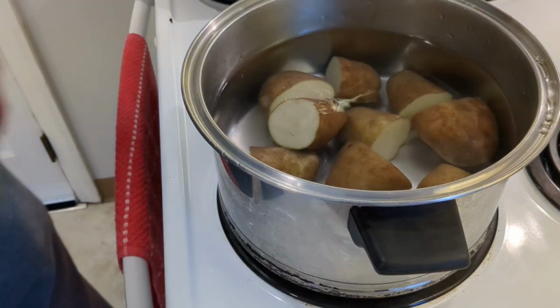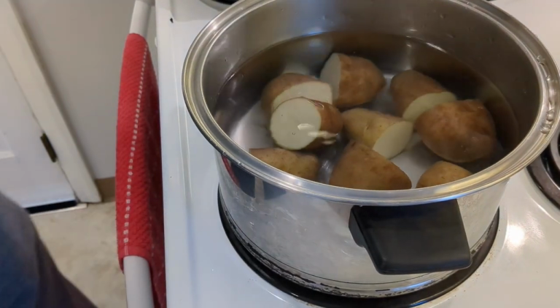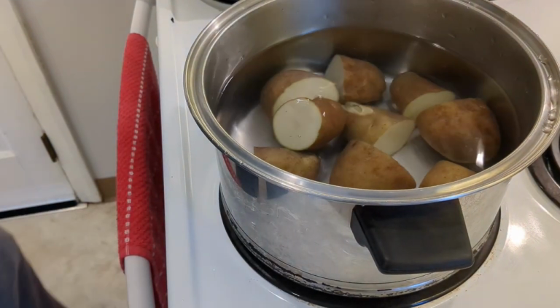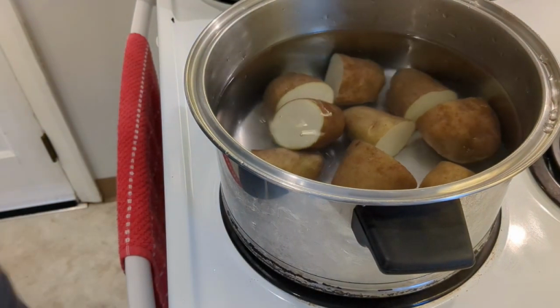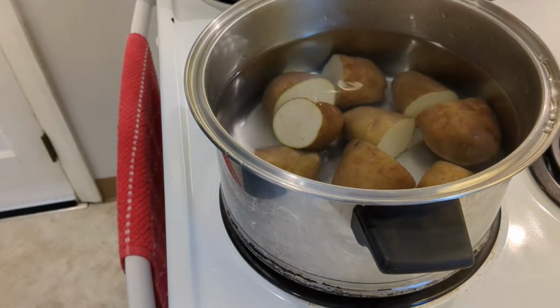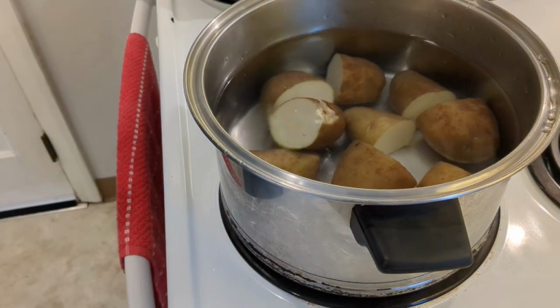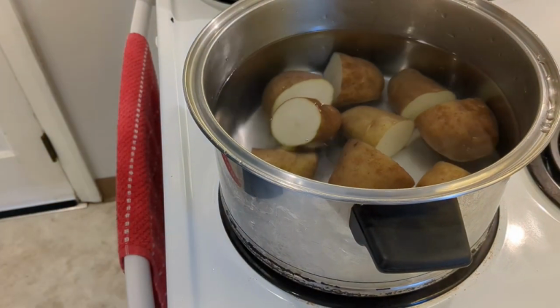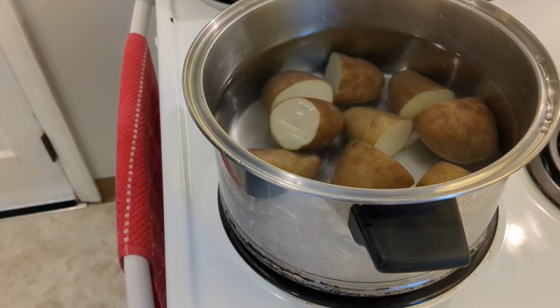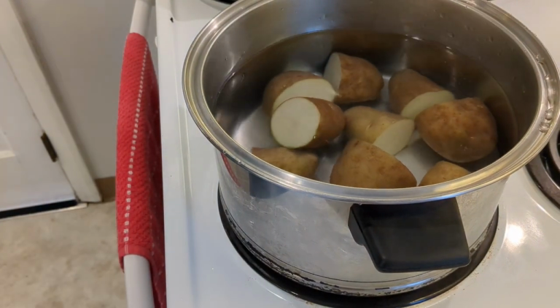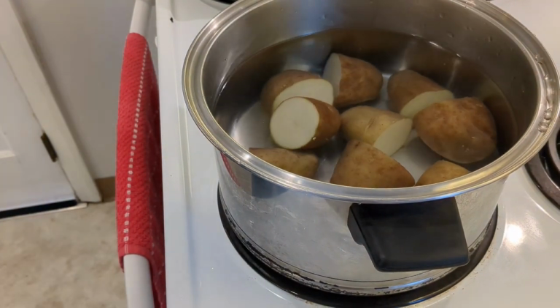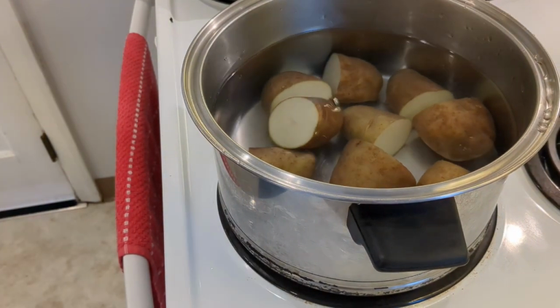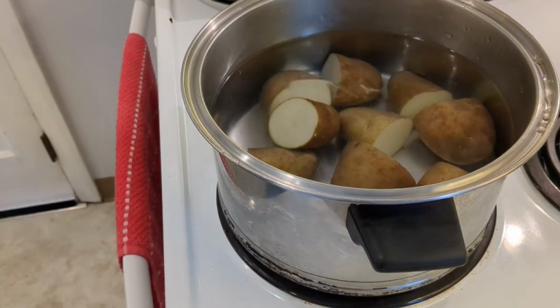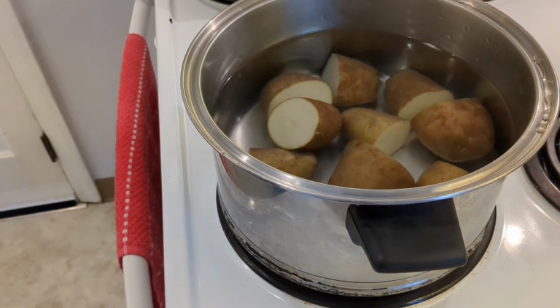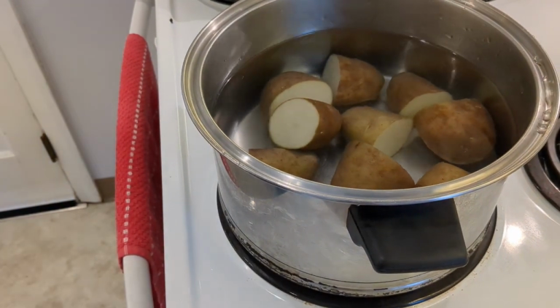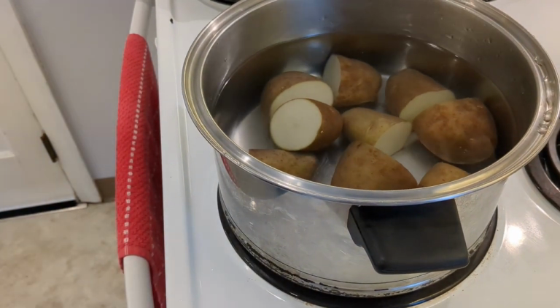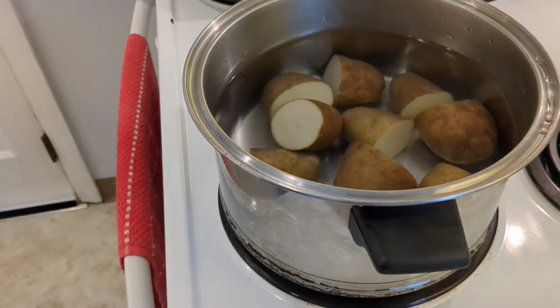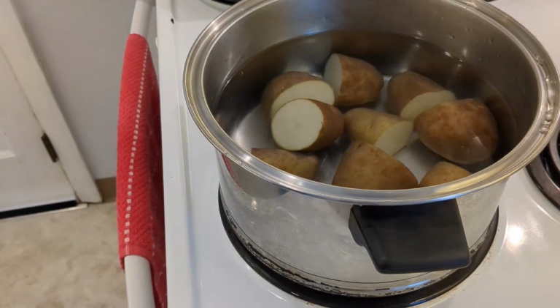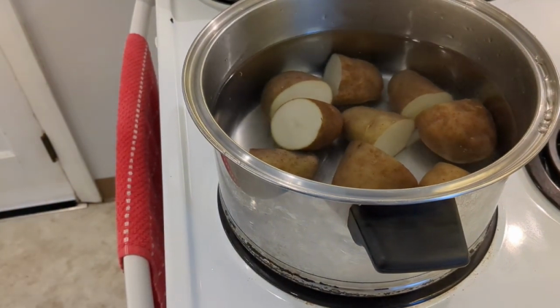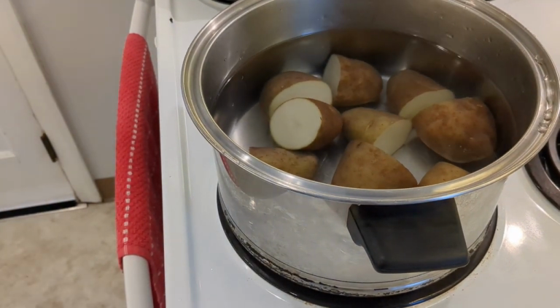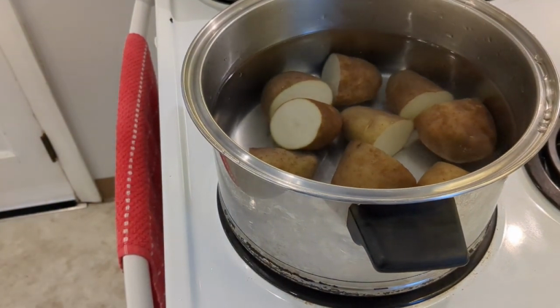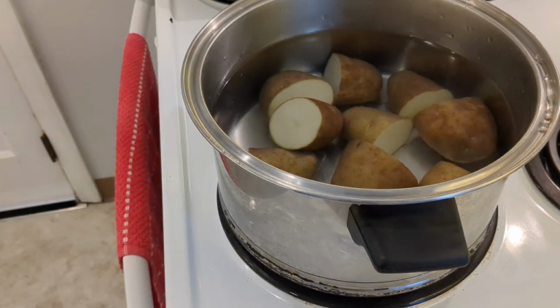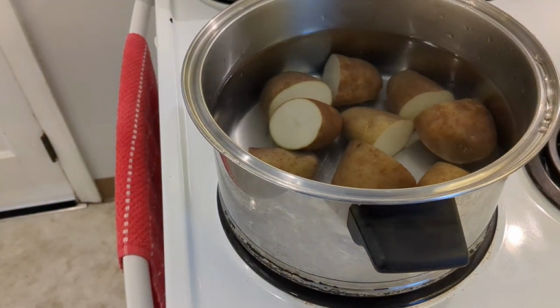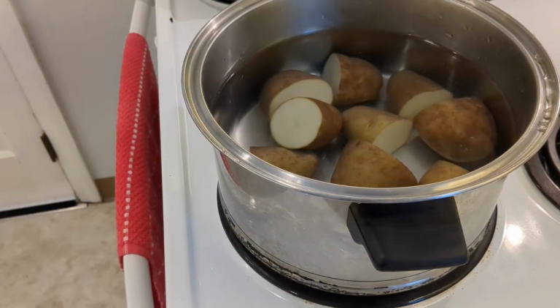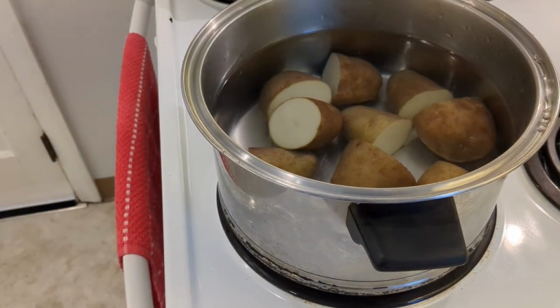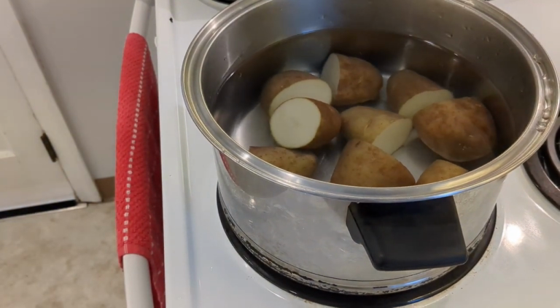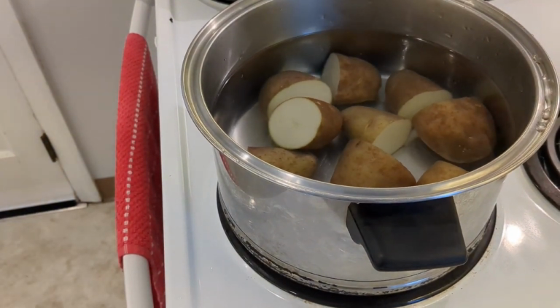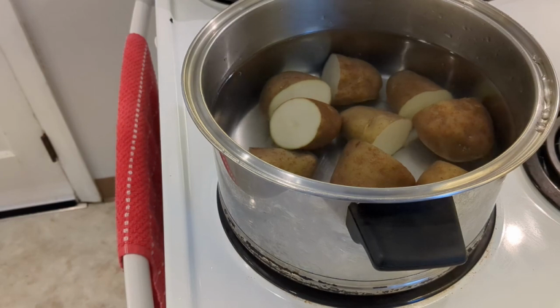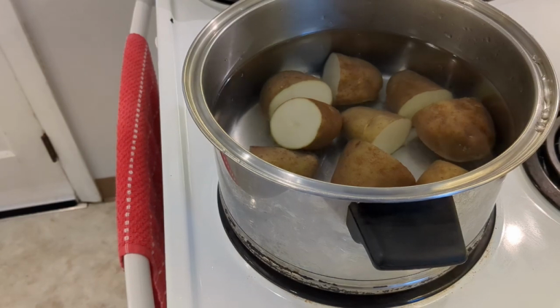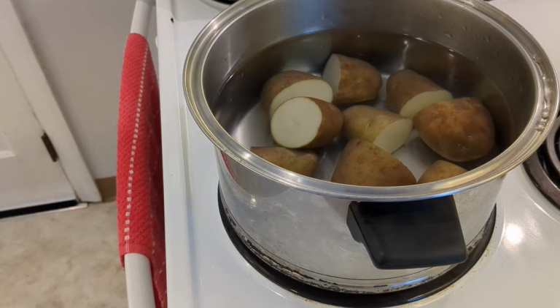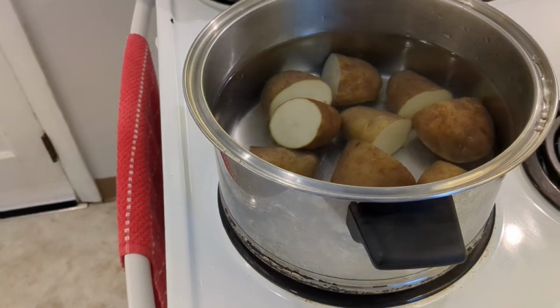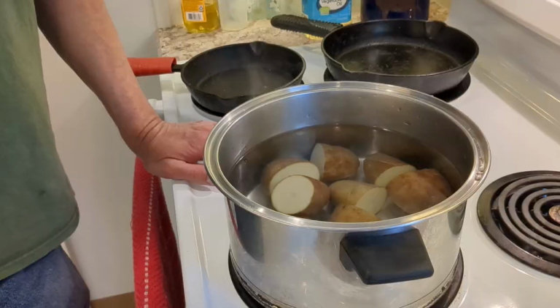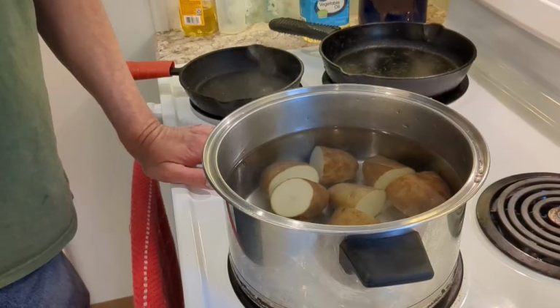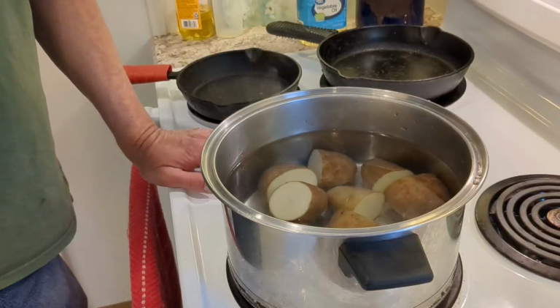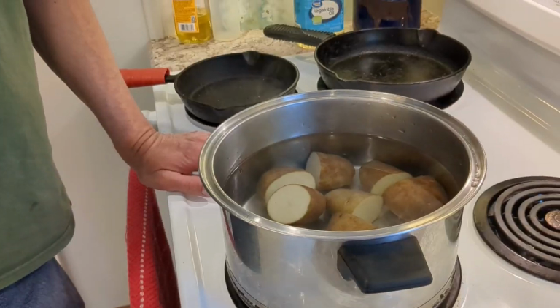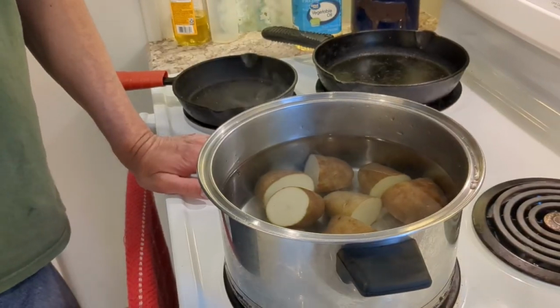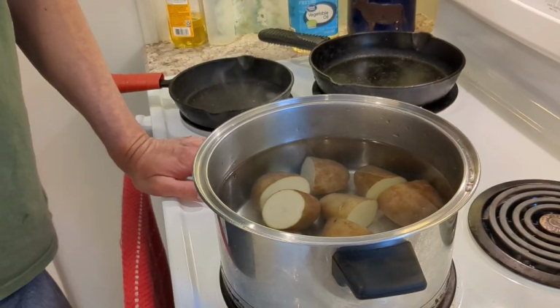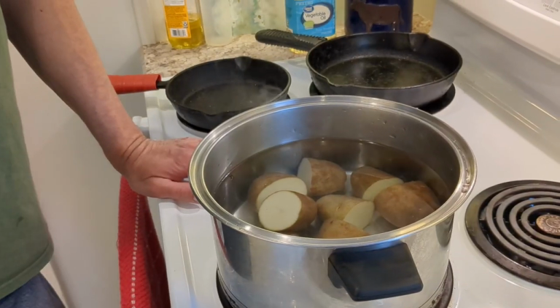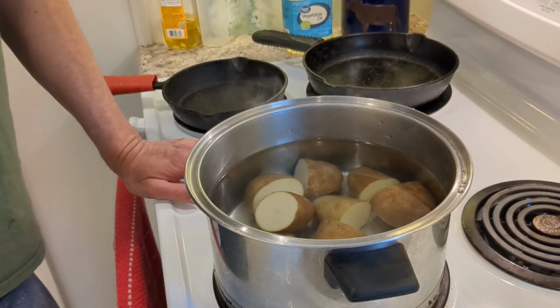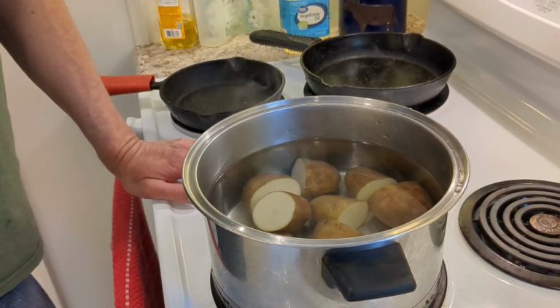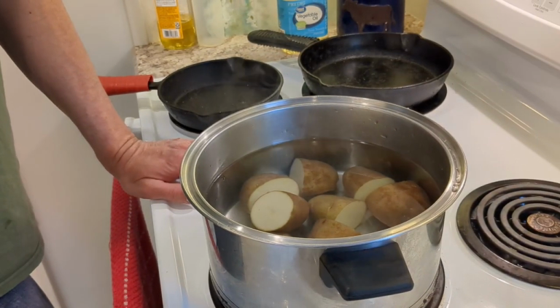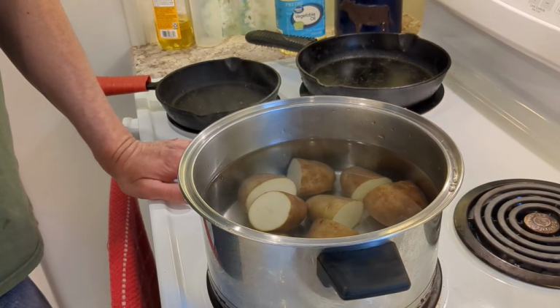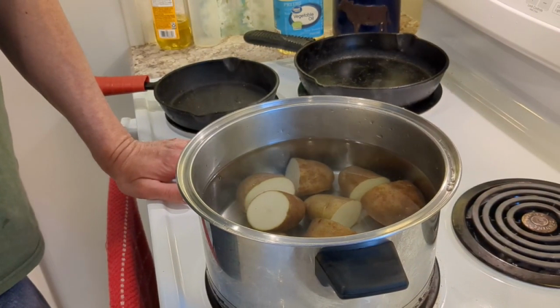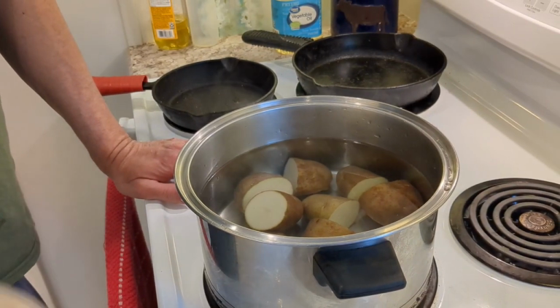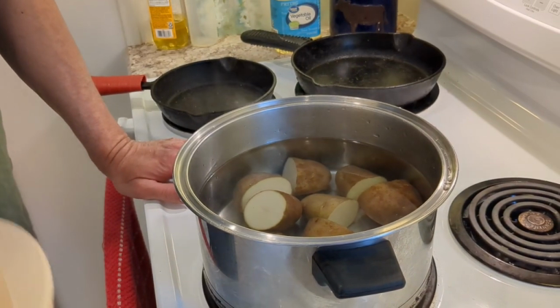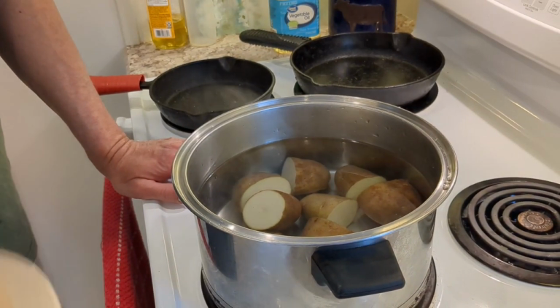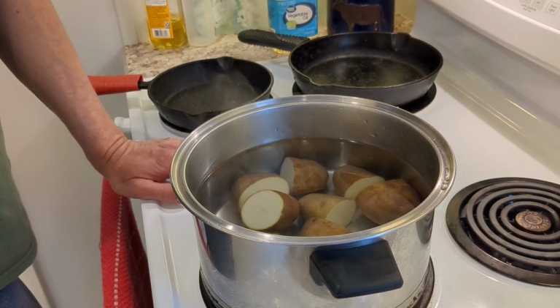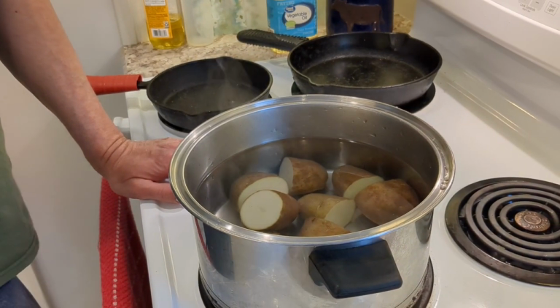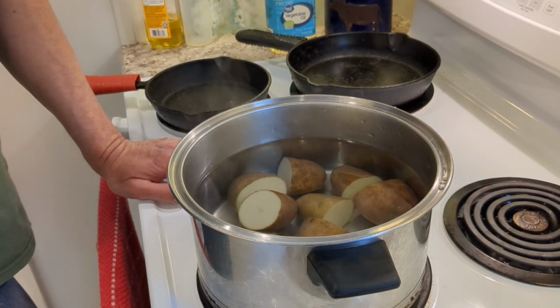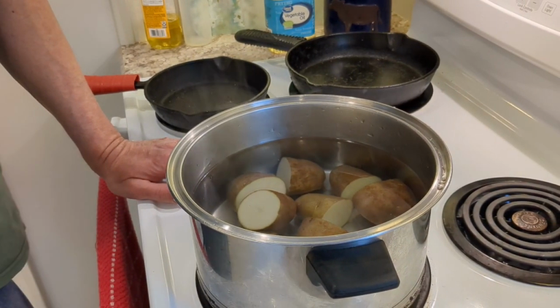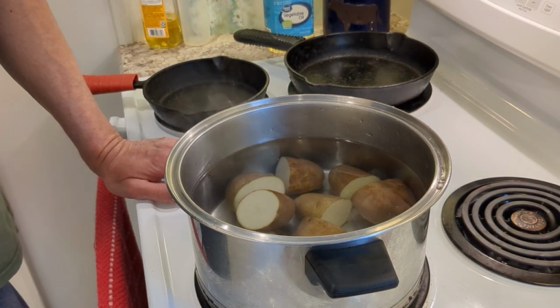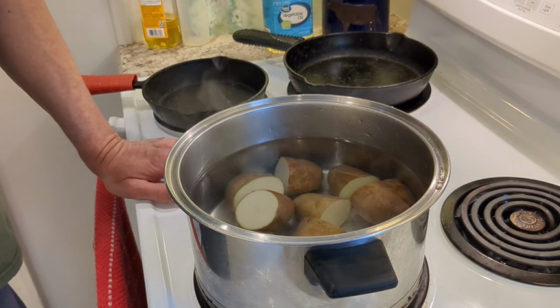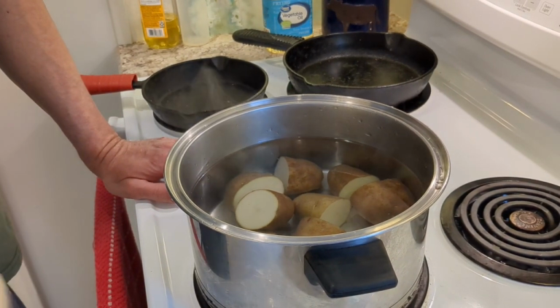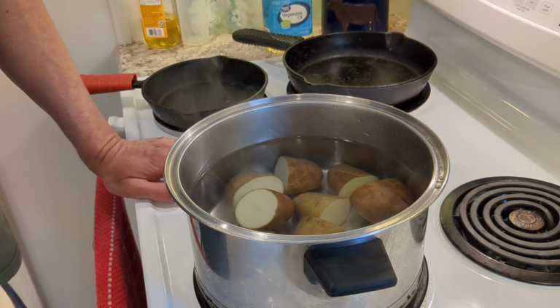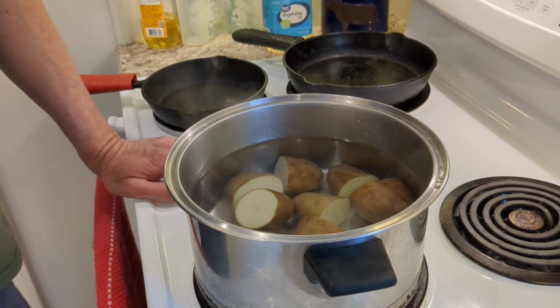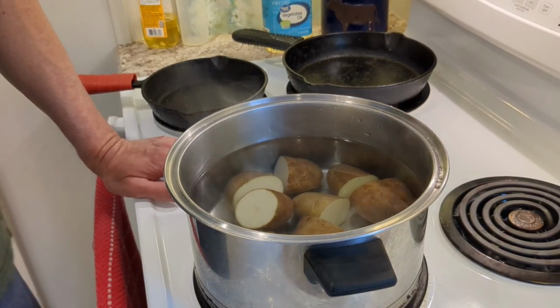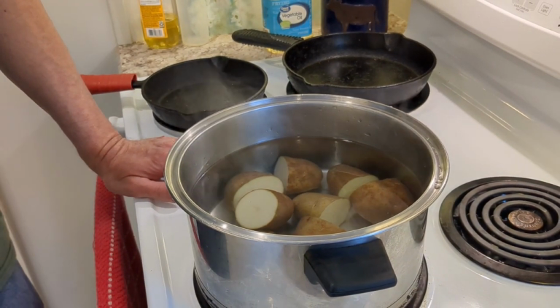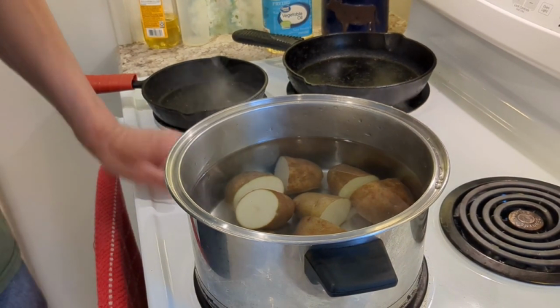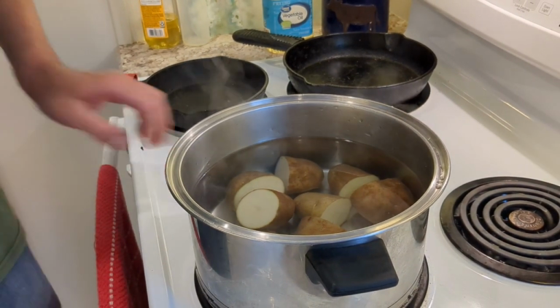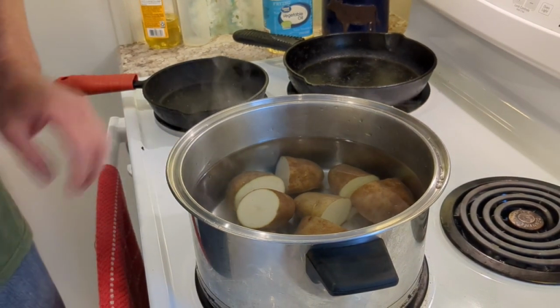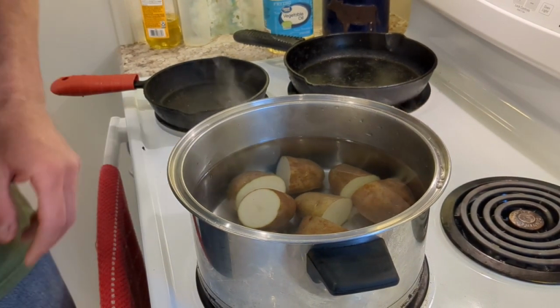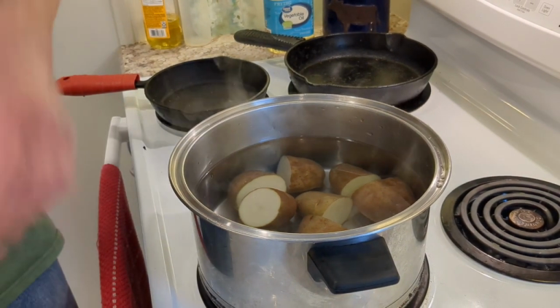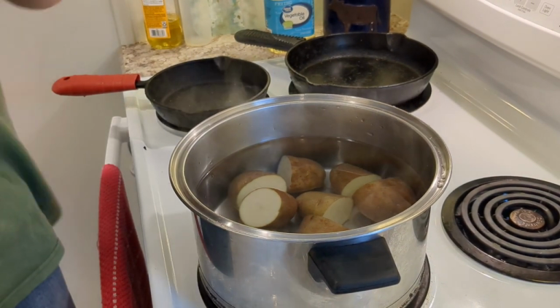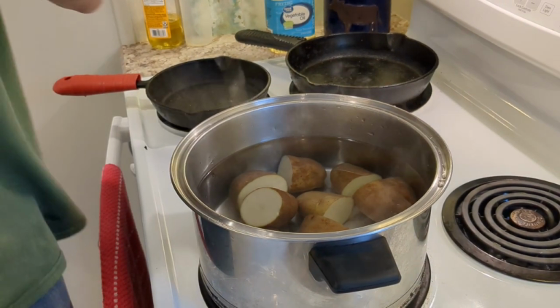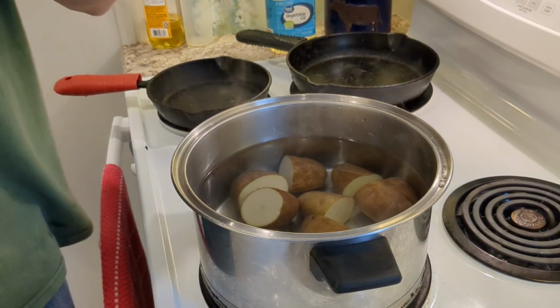Bring it to a boil and let it simmer for about 30 minutes until they're fork tender.